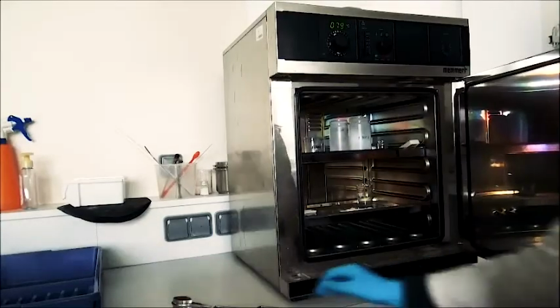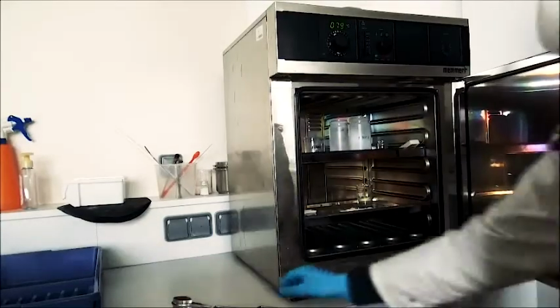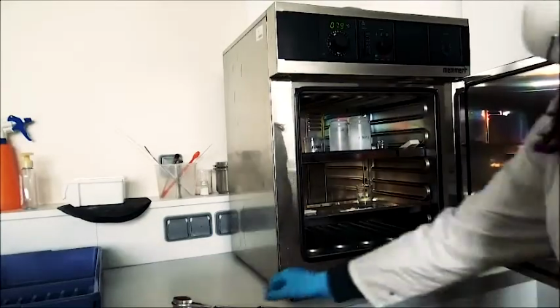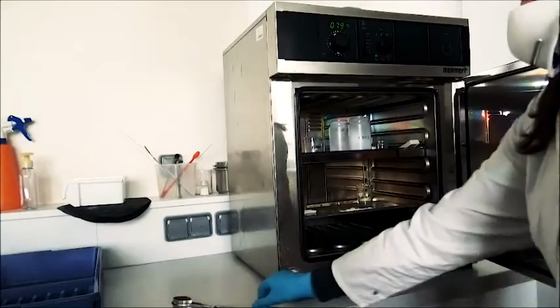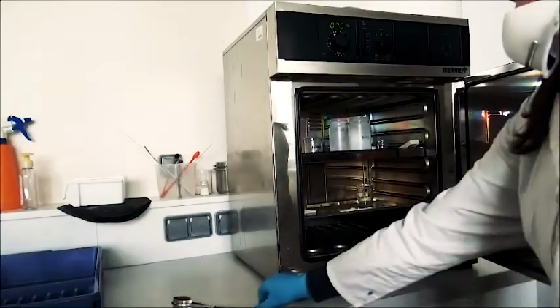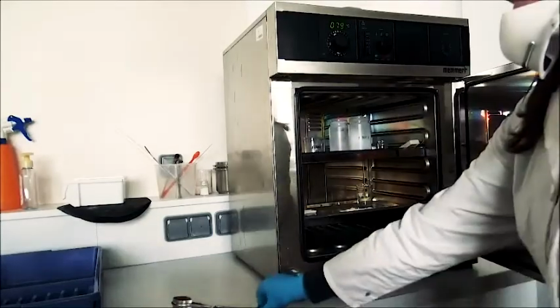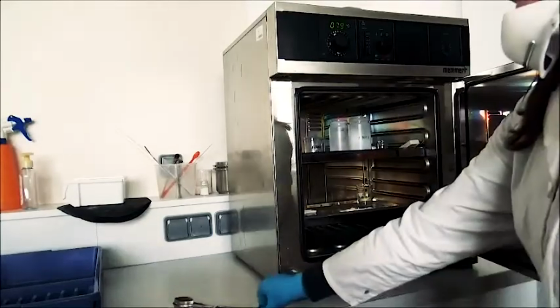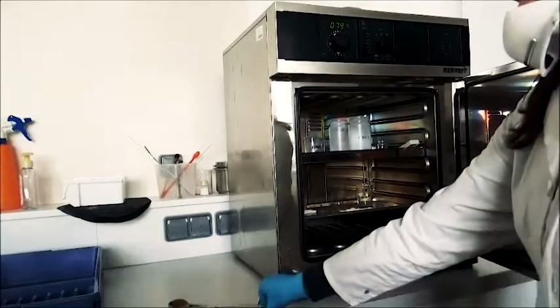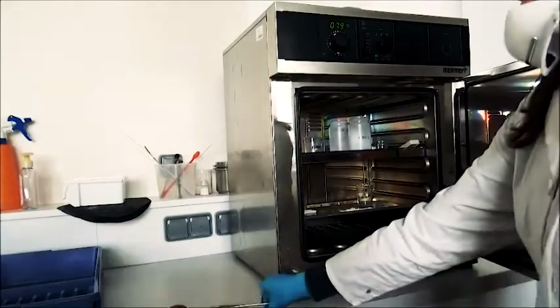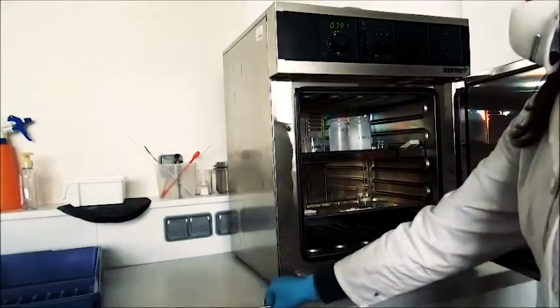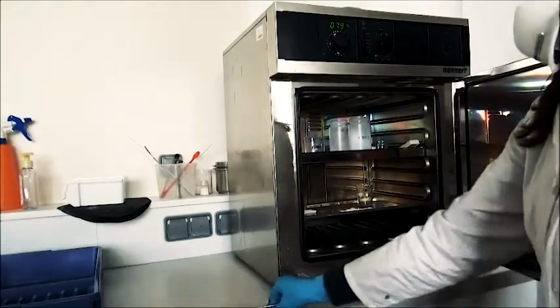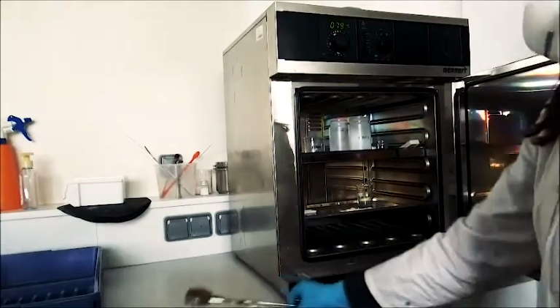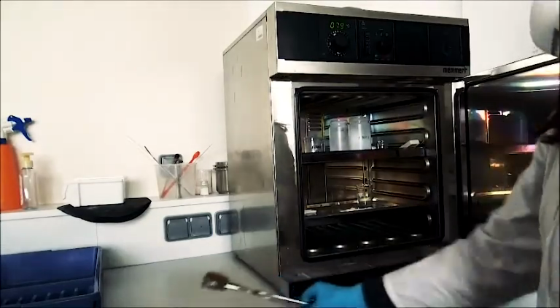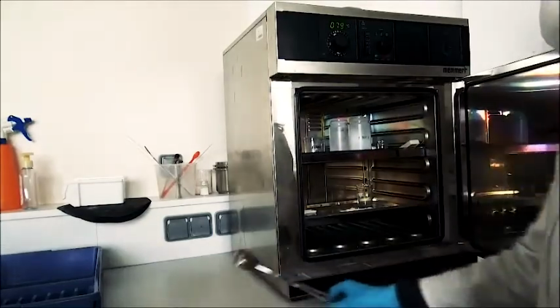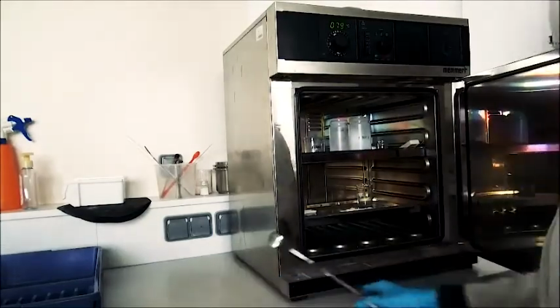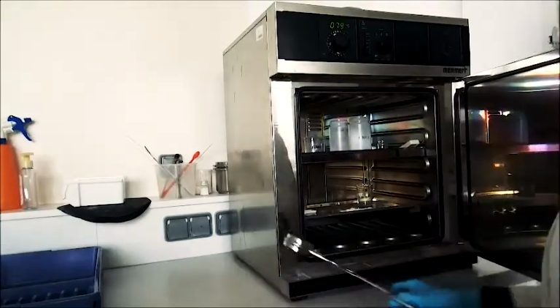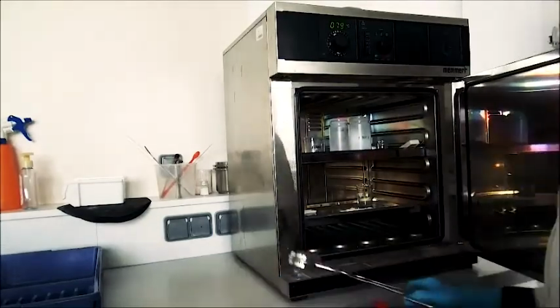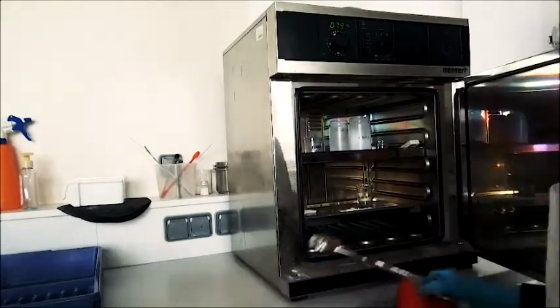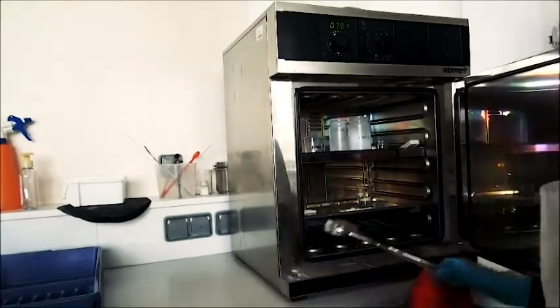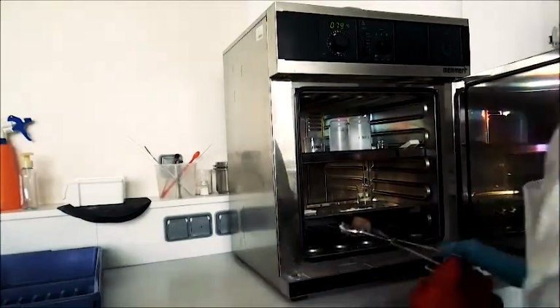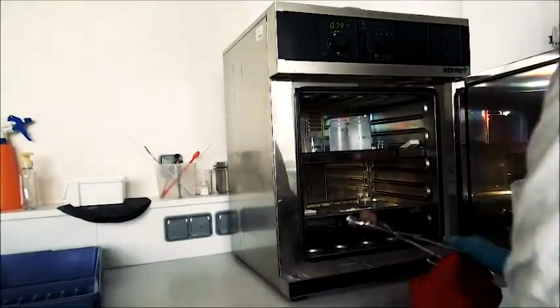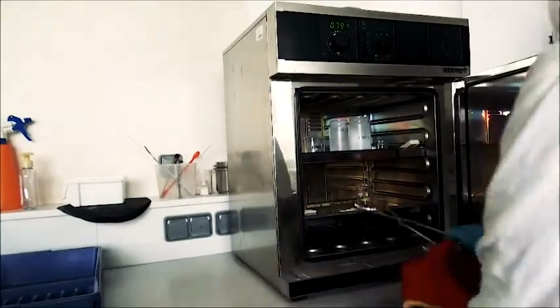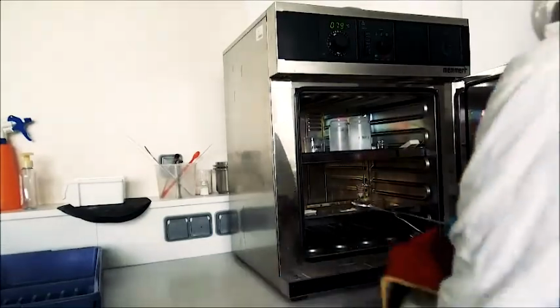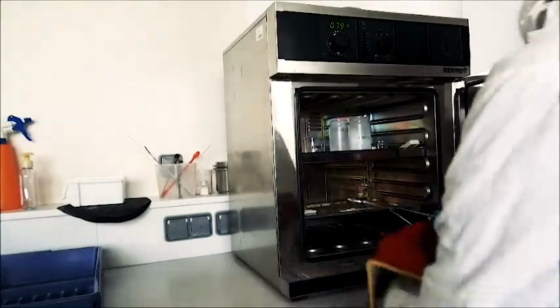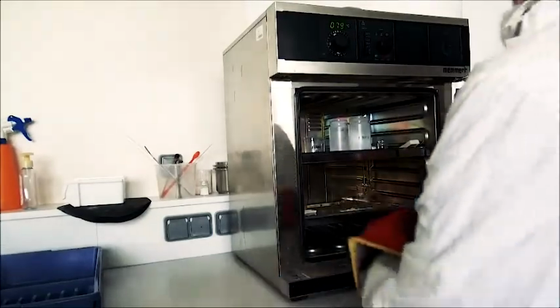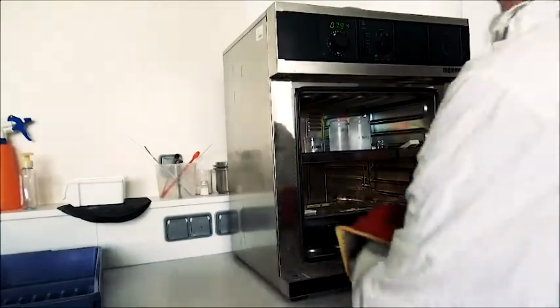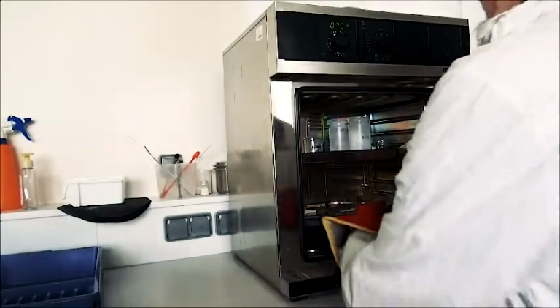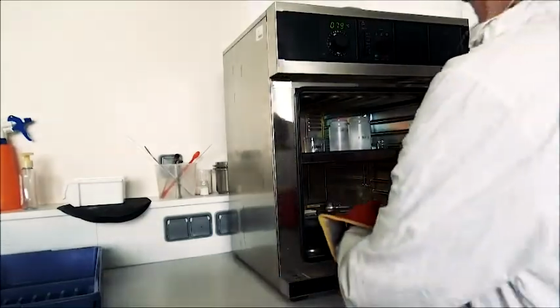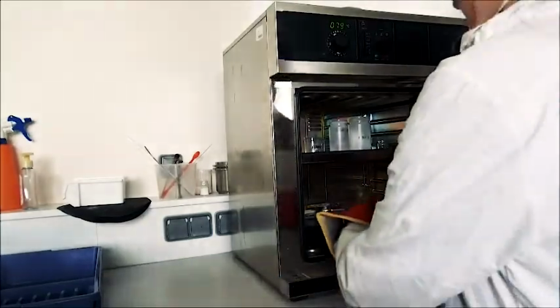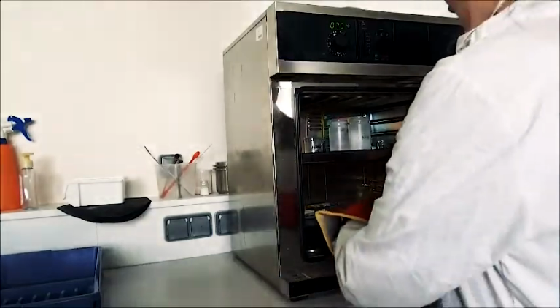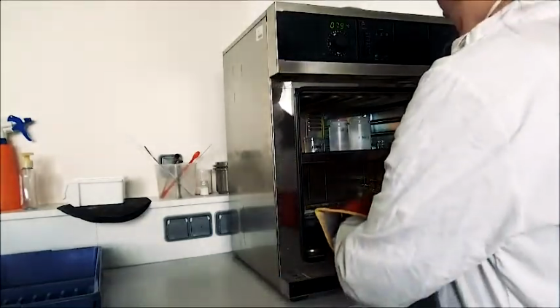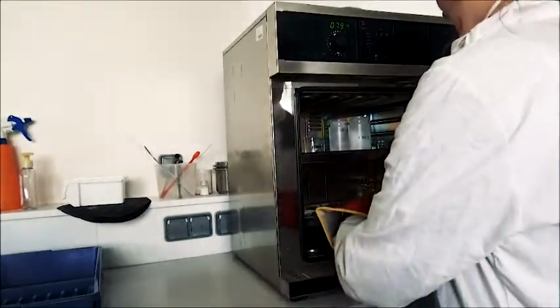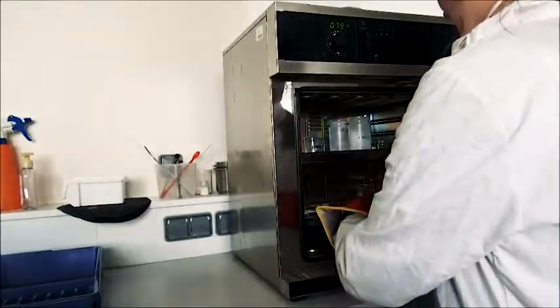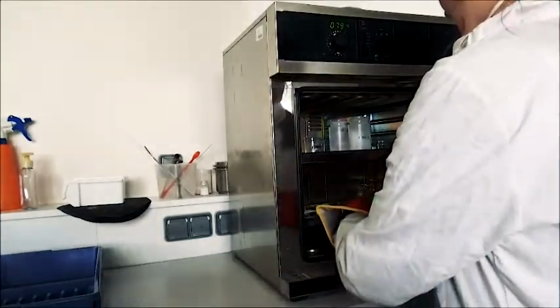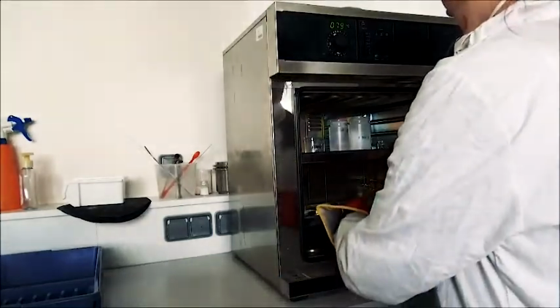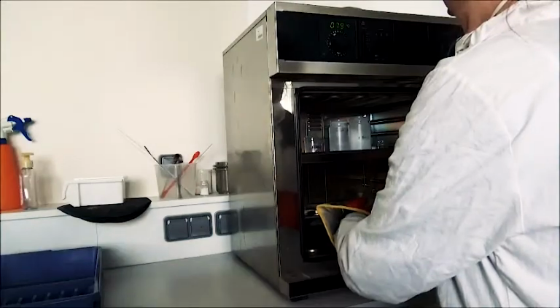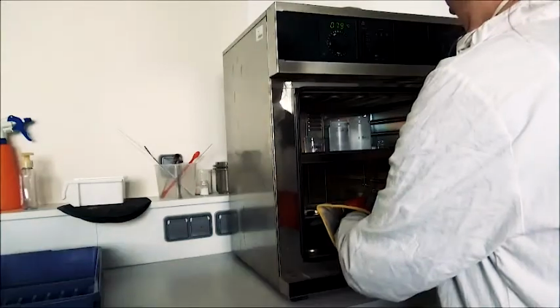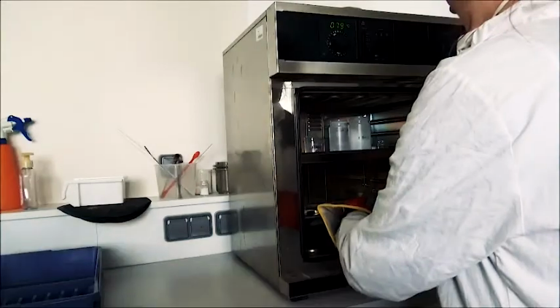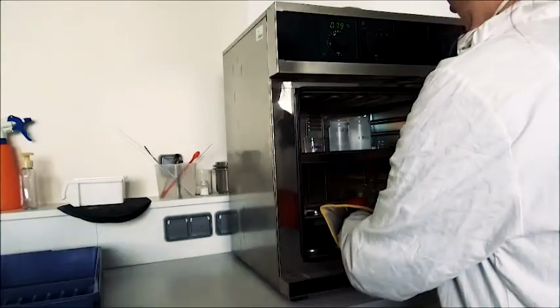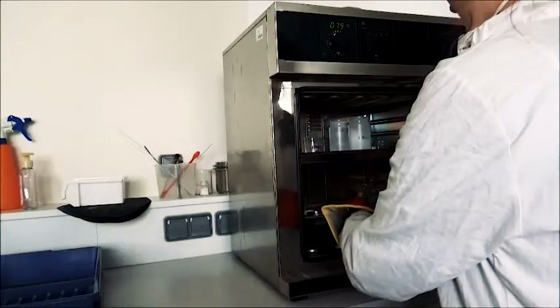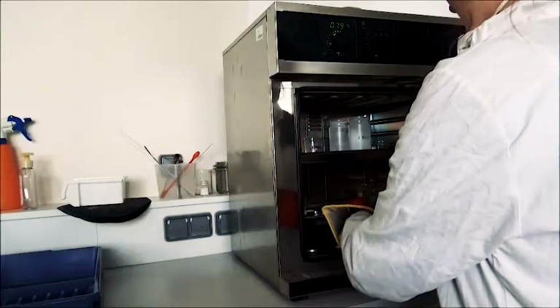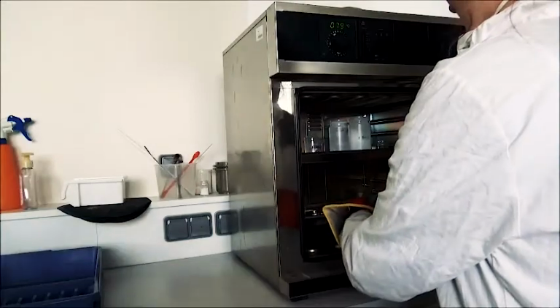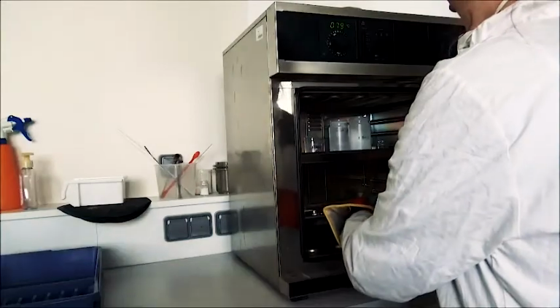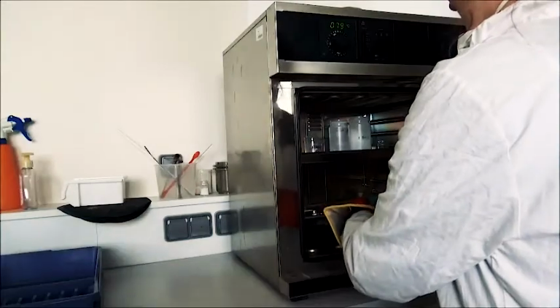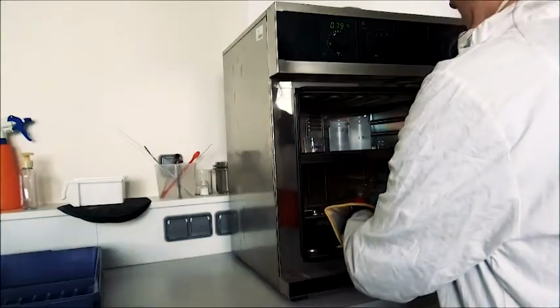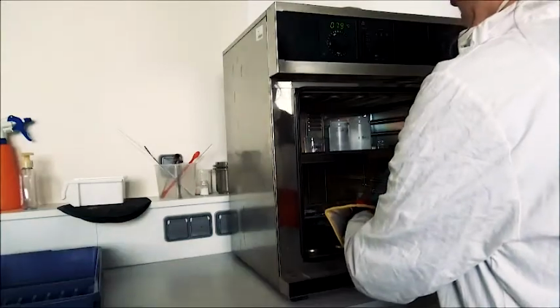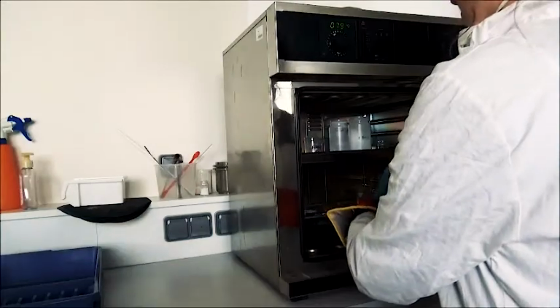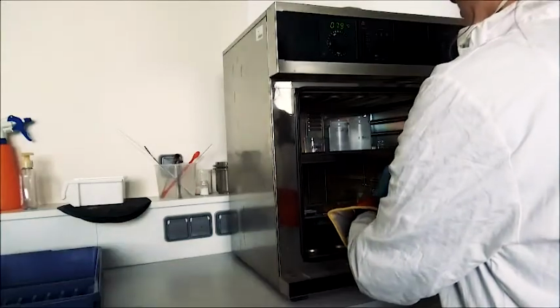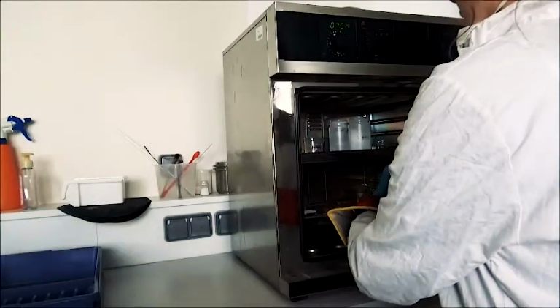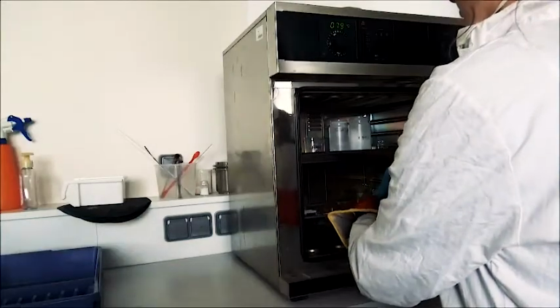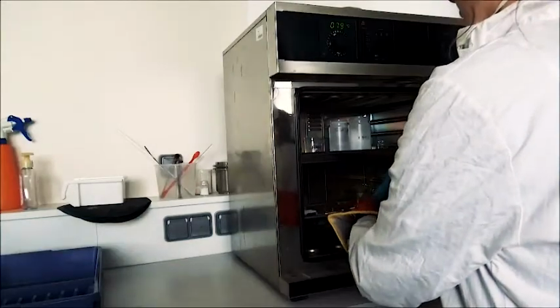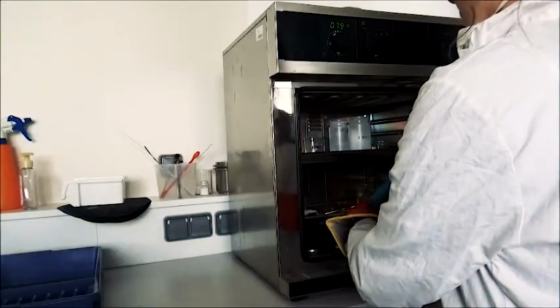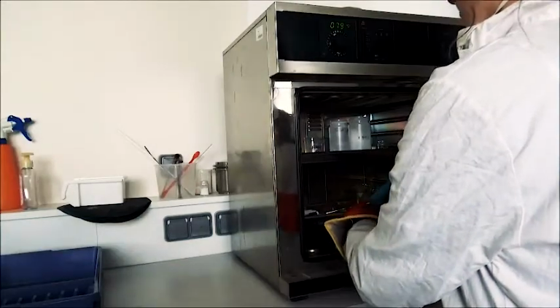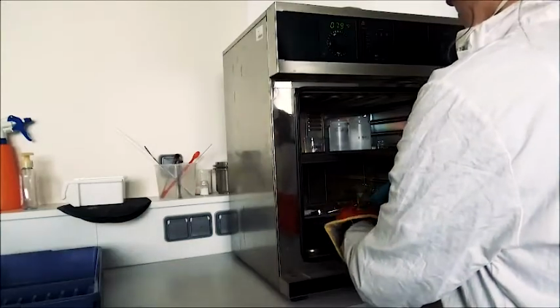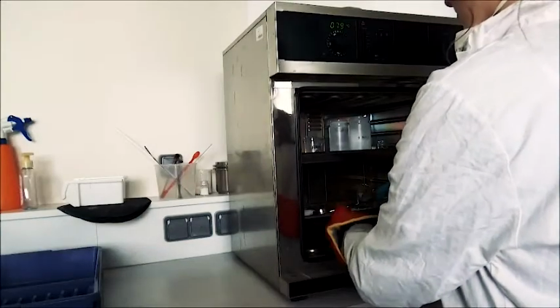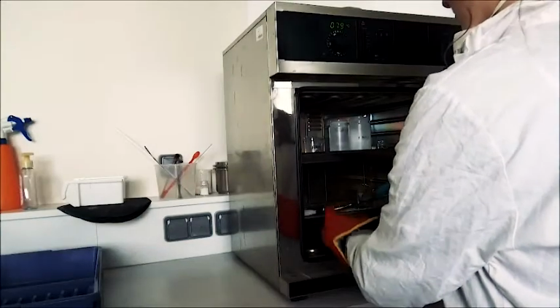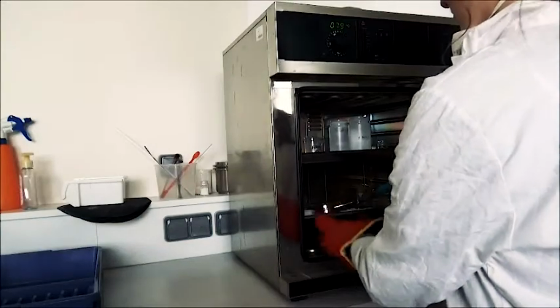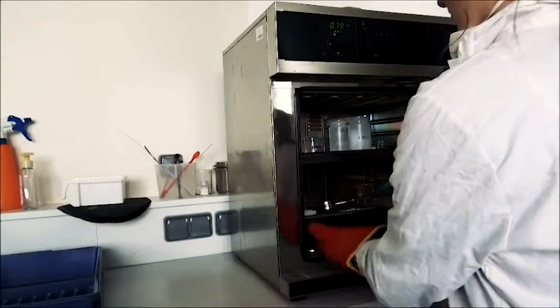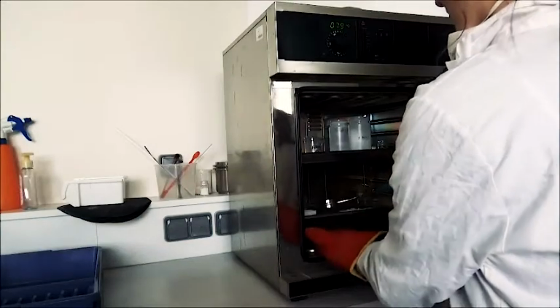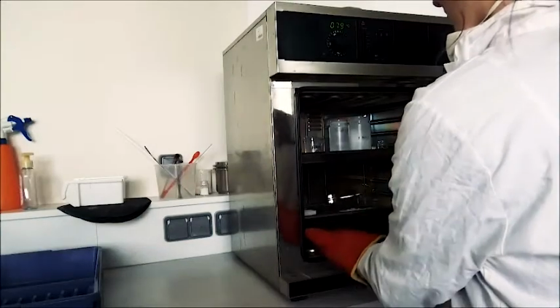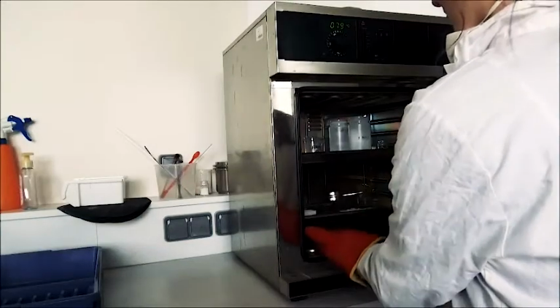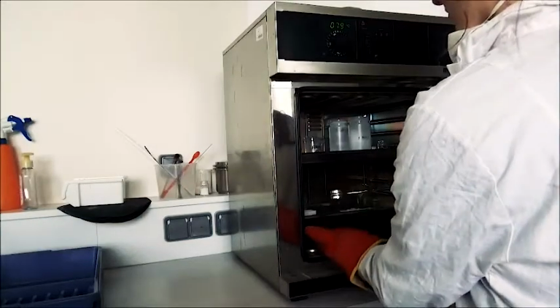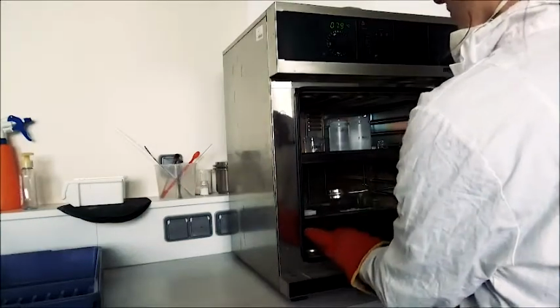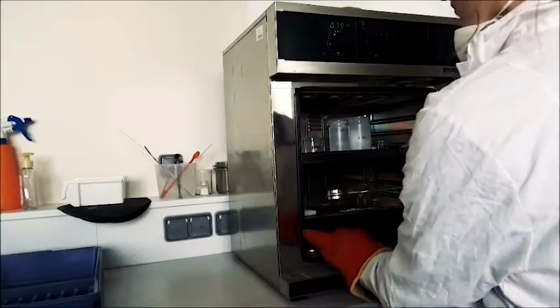Make sure to be ready with gloves and tongs. Open the door and take back the watch glass.